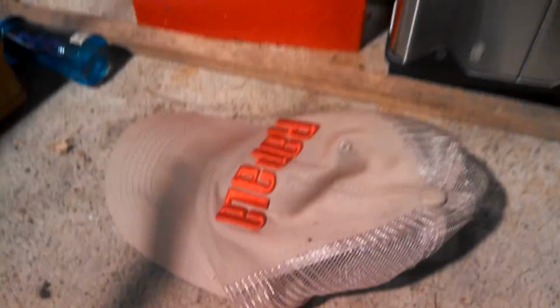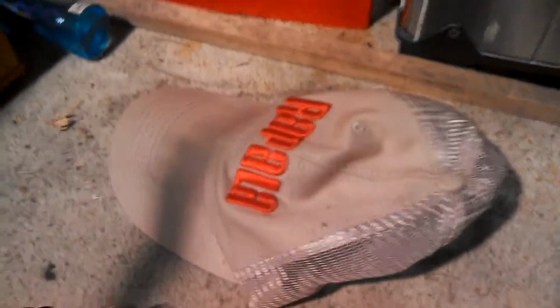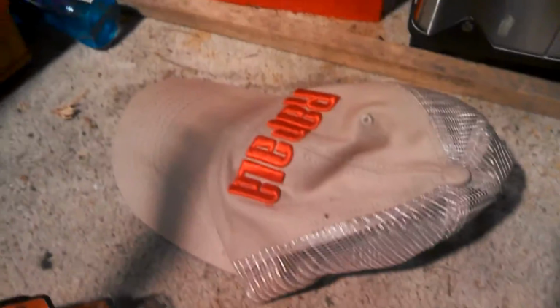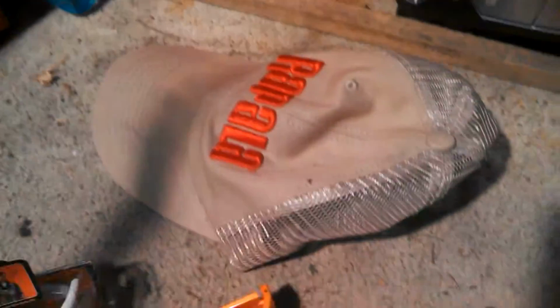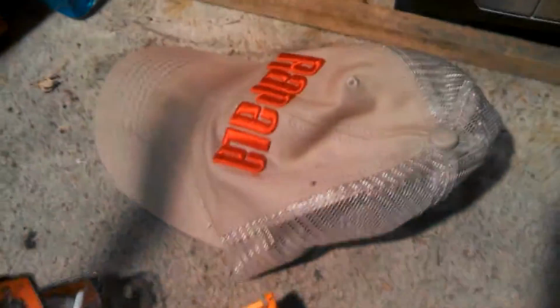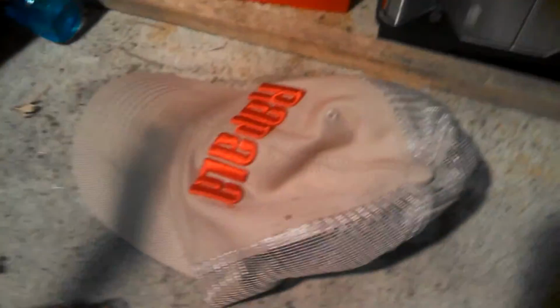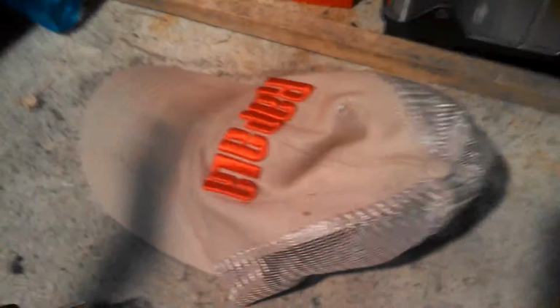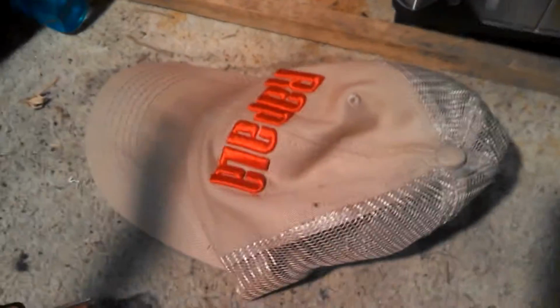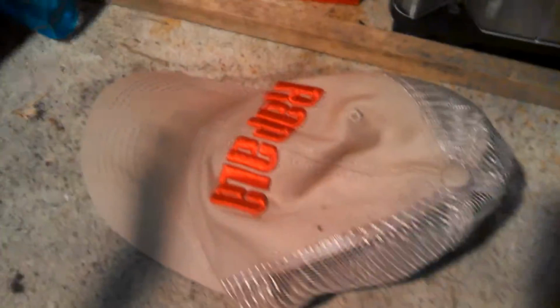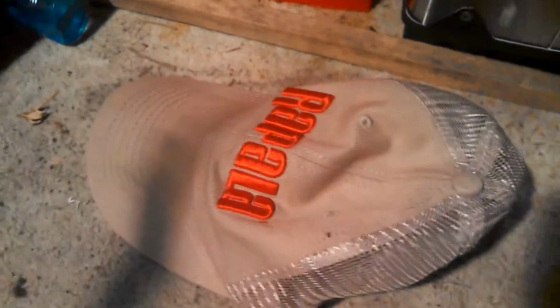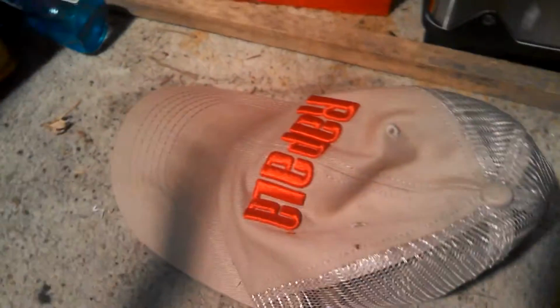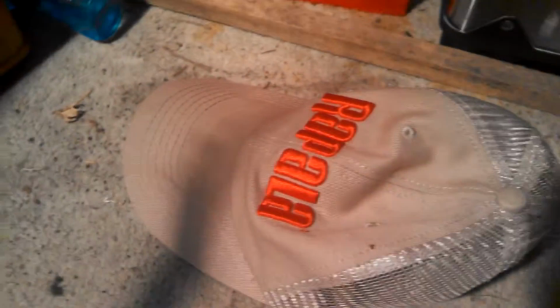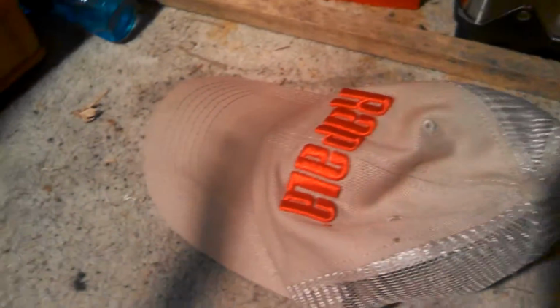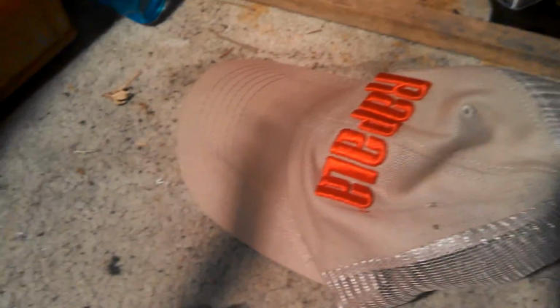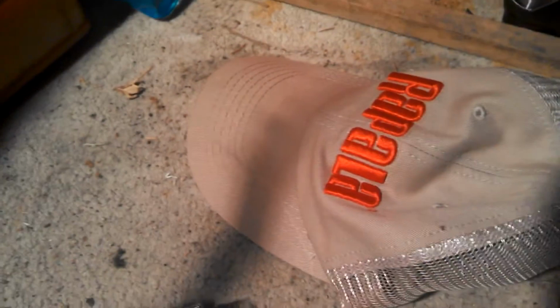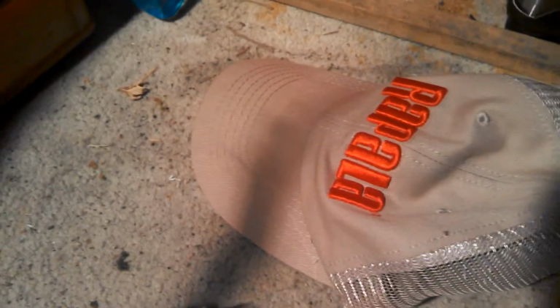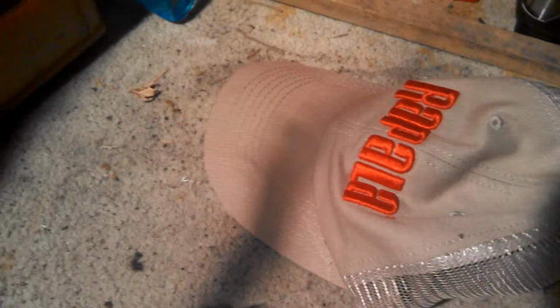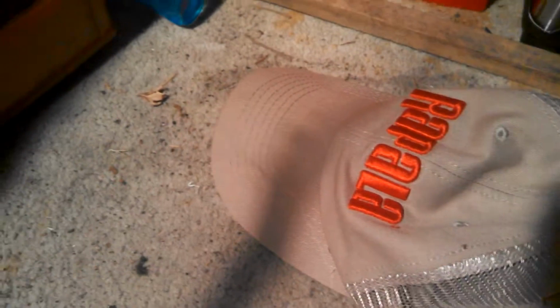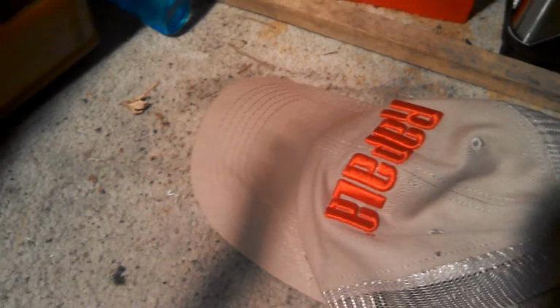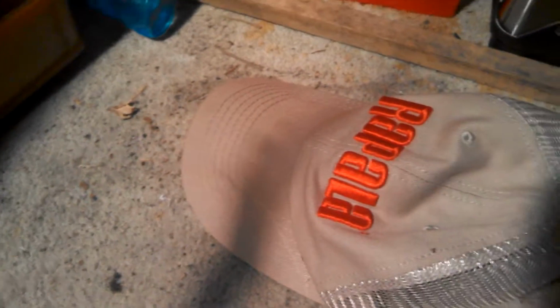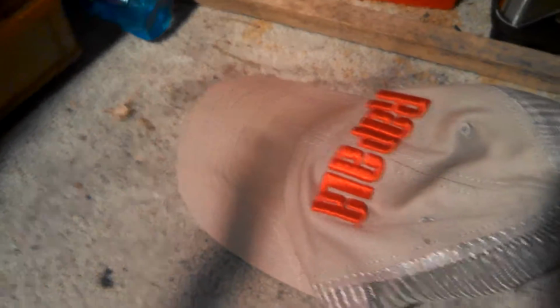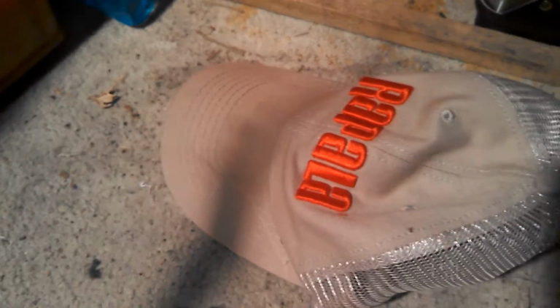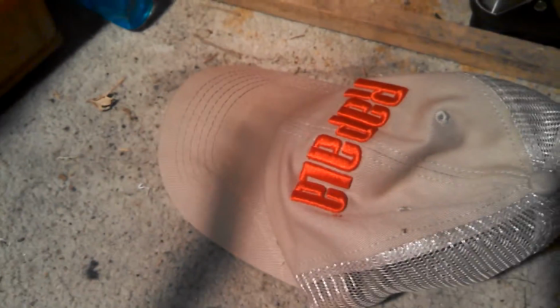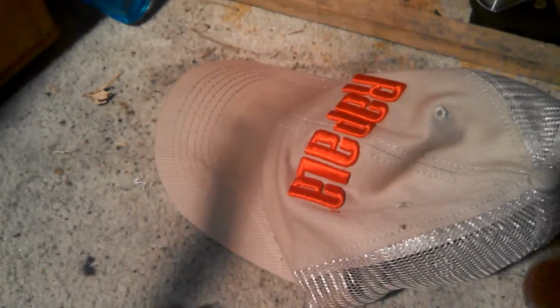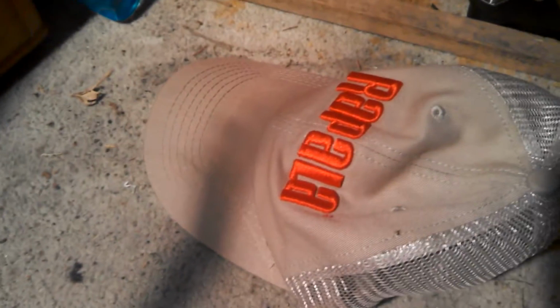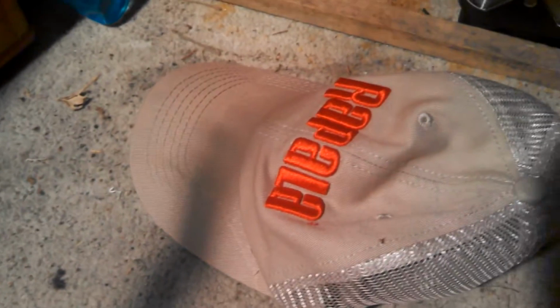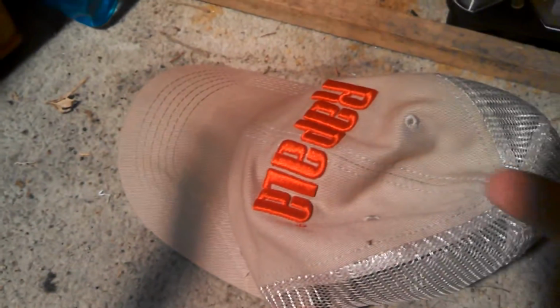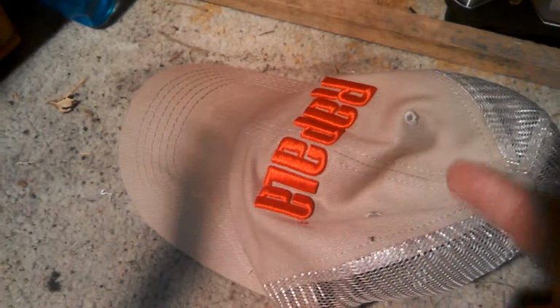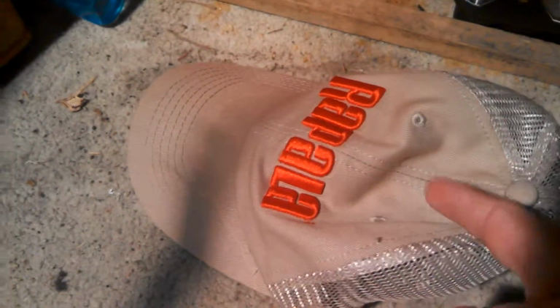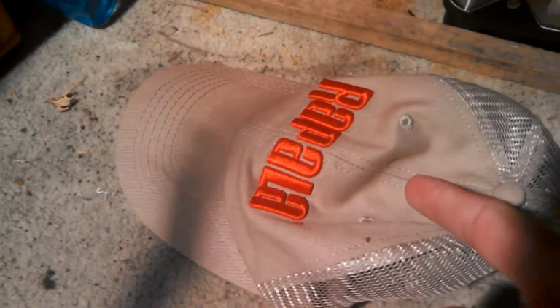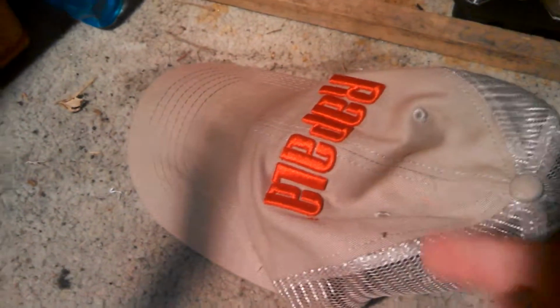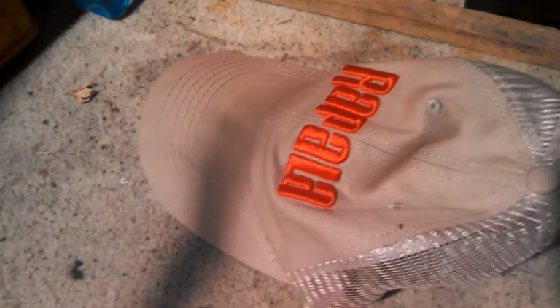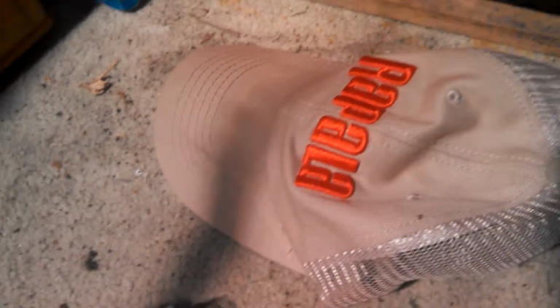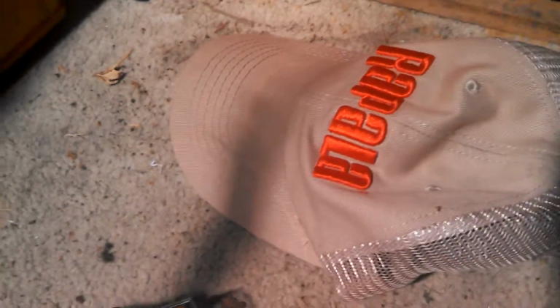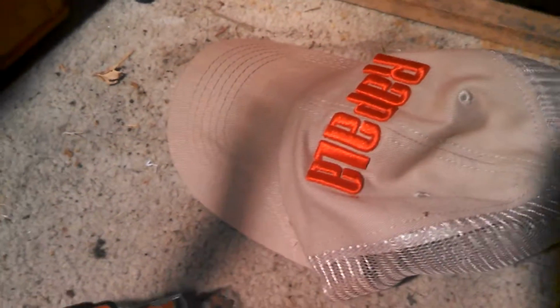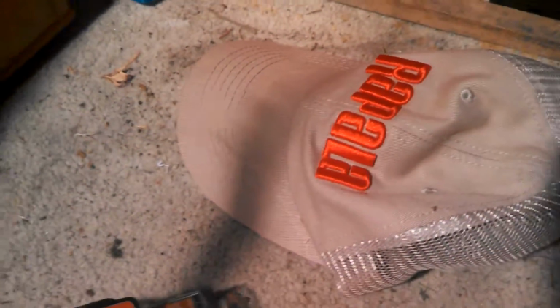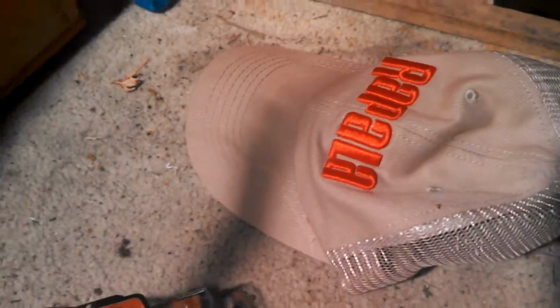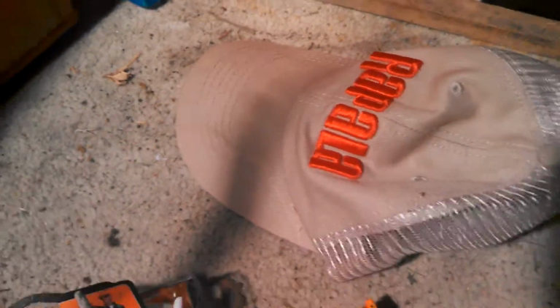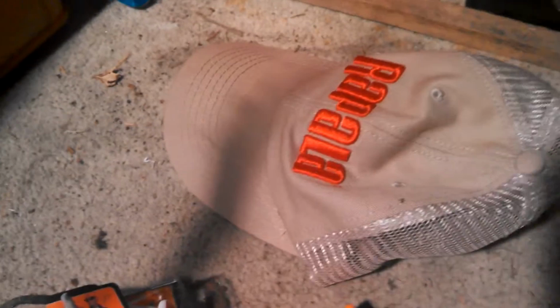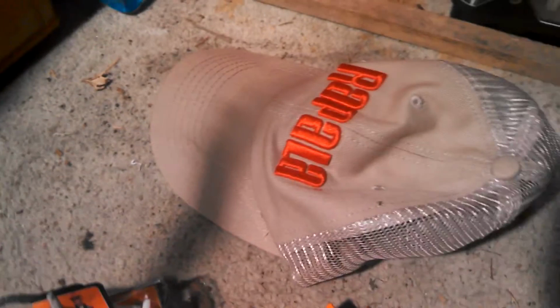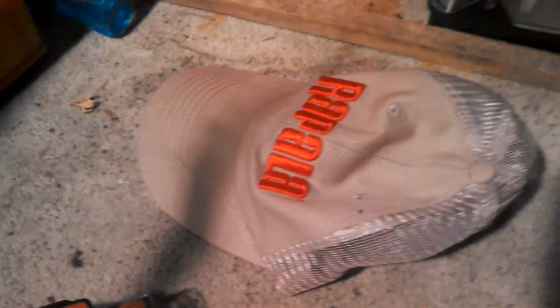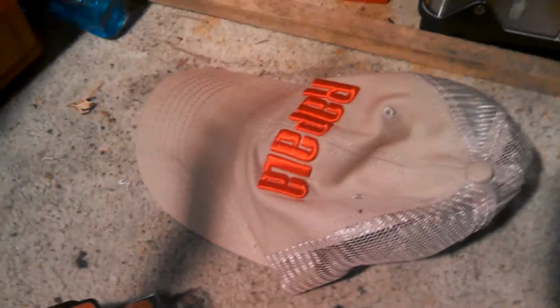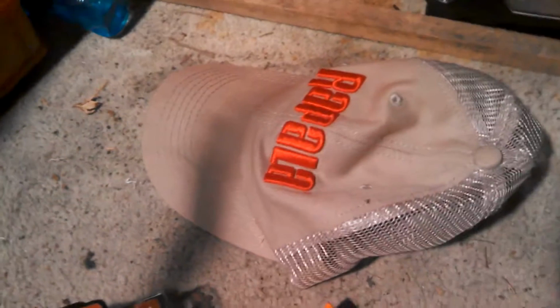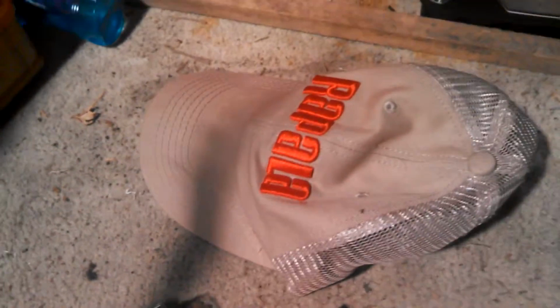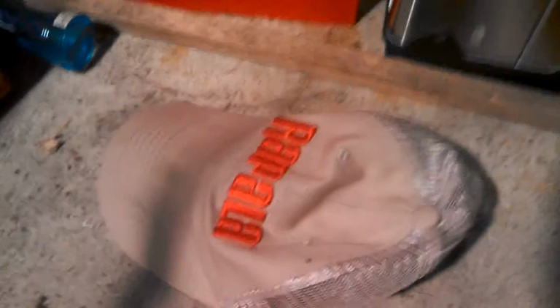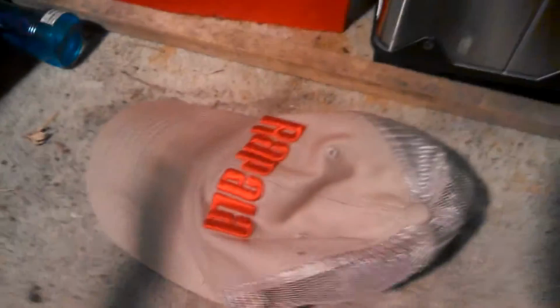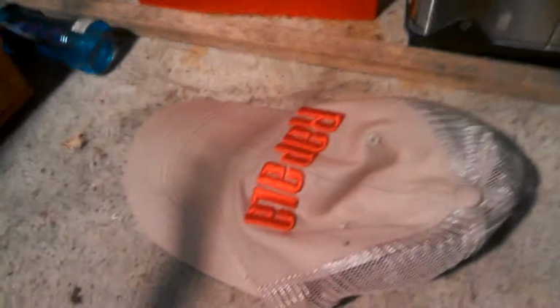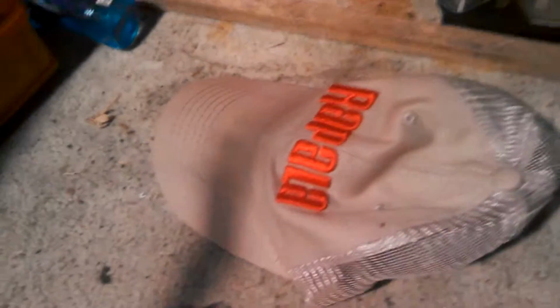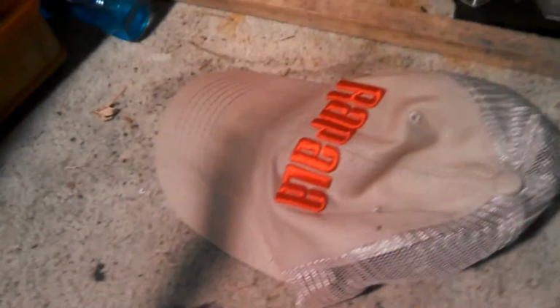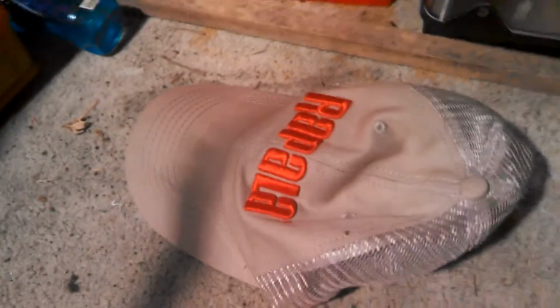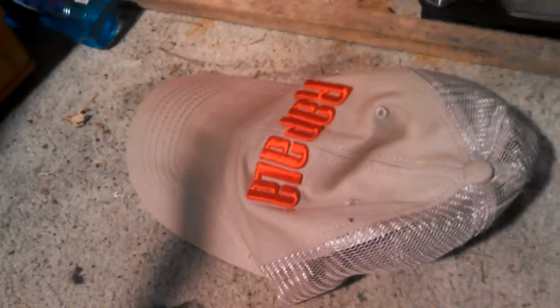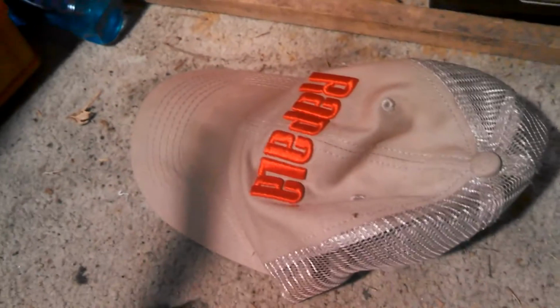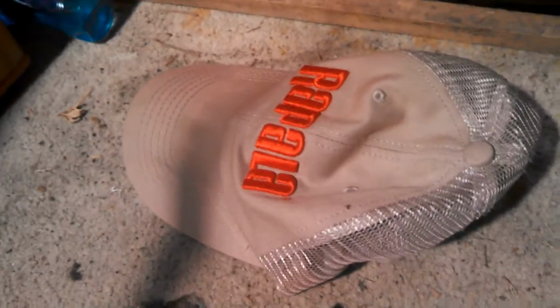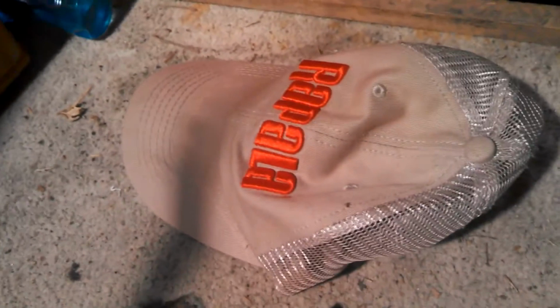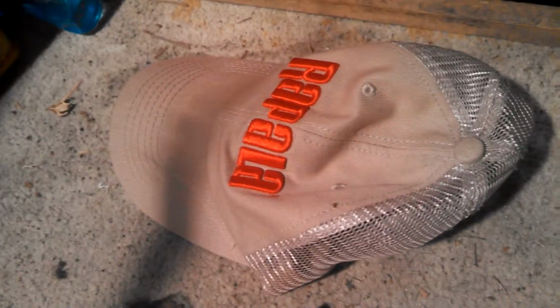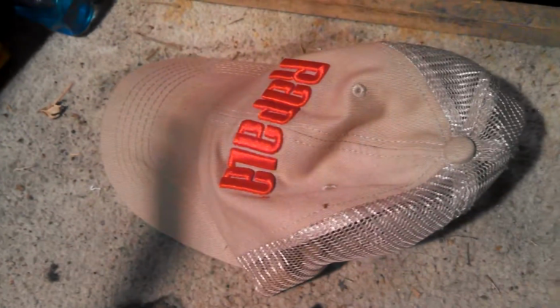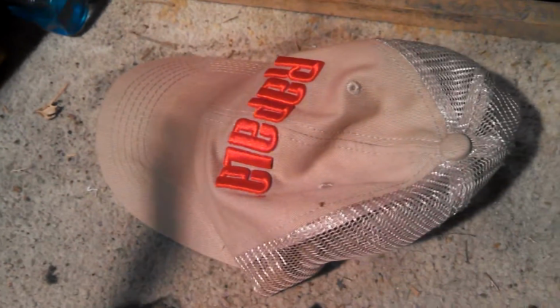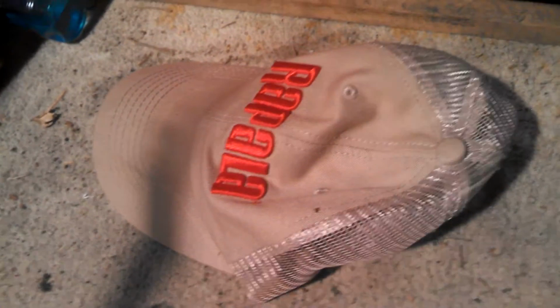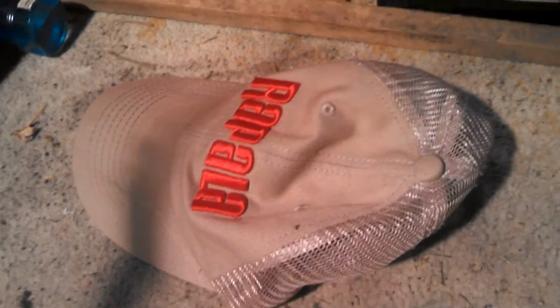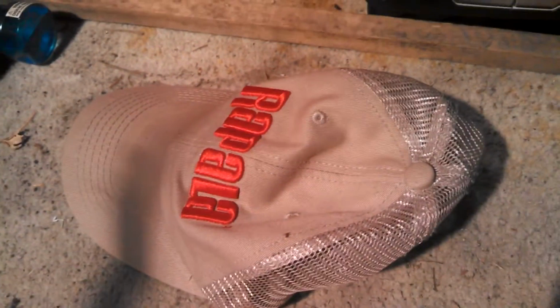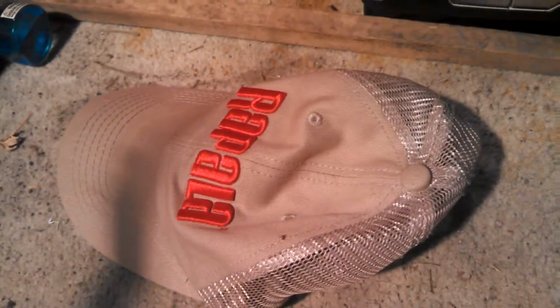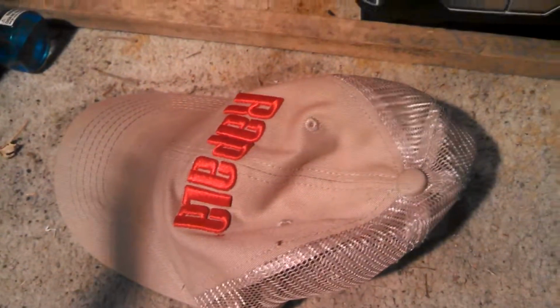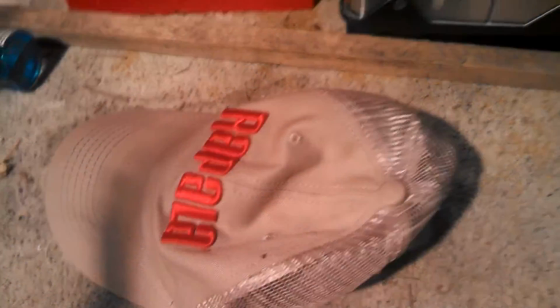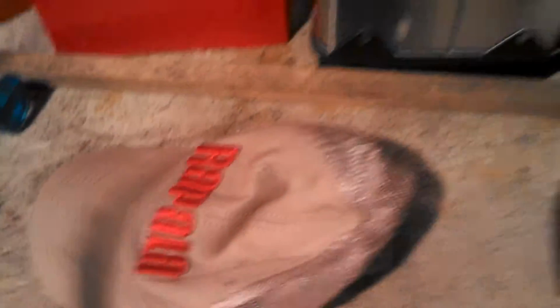Another thing you're going to want — it's kind of optional — but a hat. It blocks the sun along with your glasses and gives you extra help.